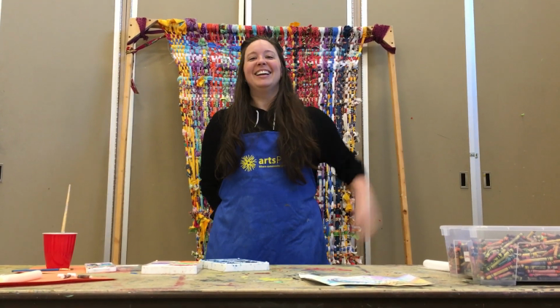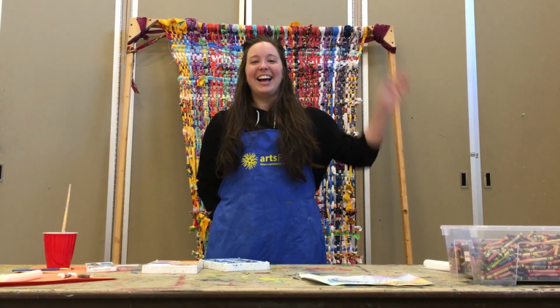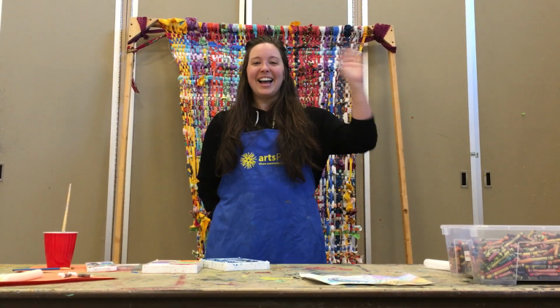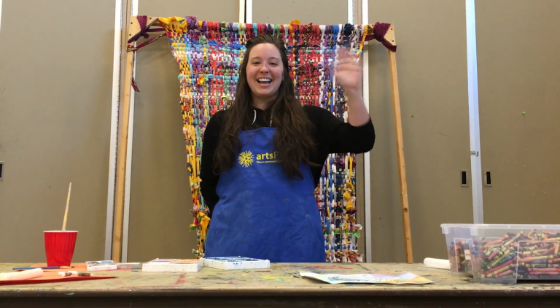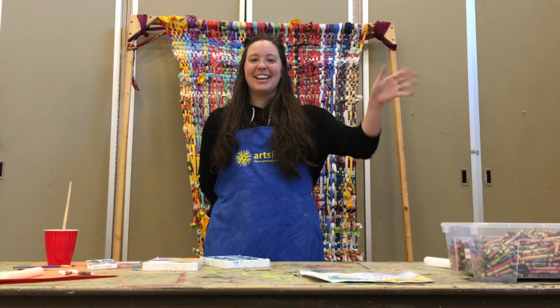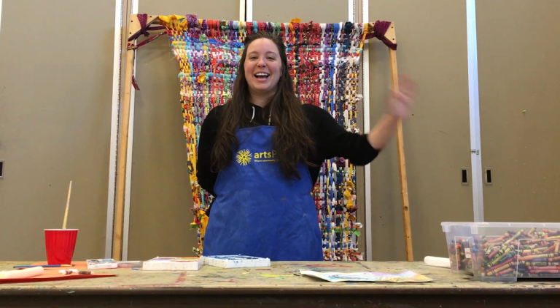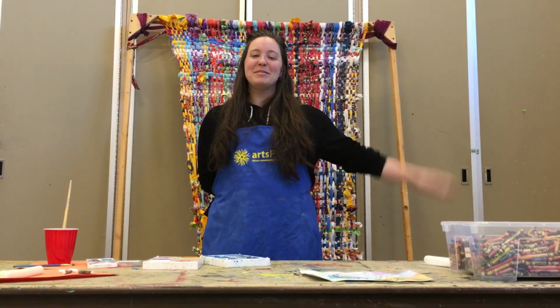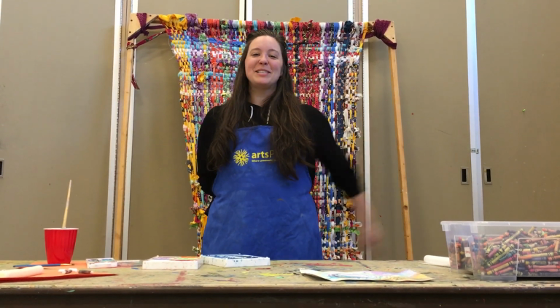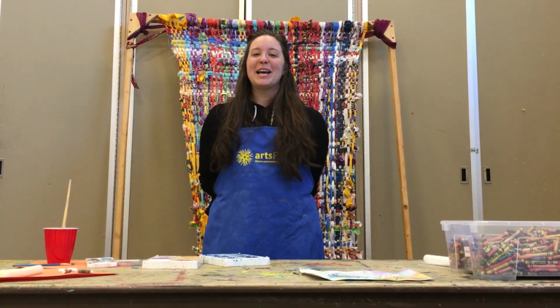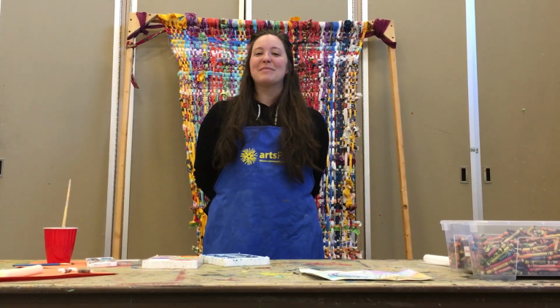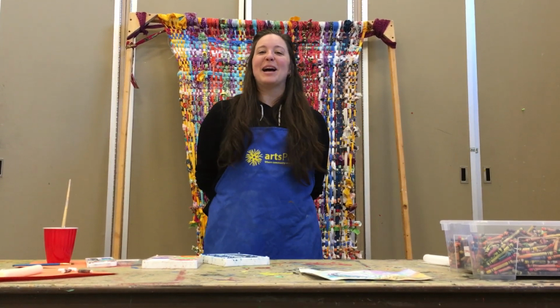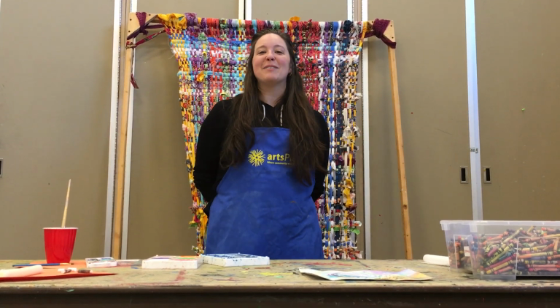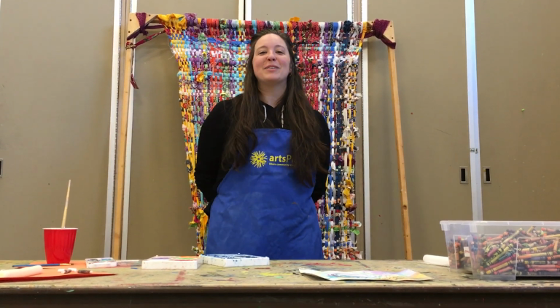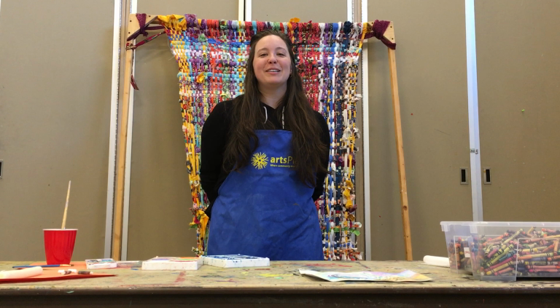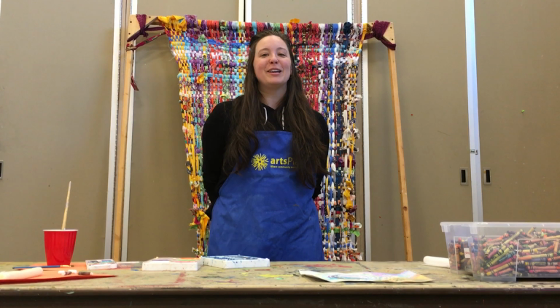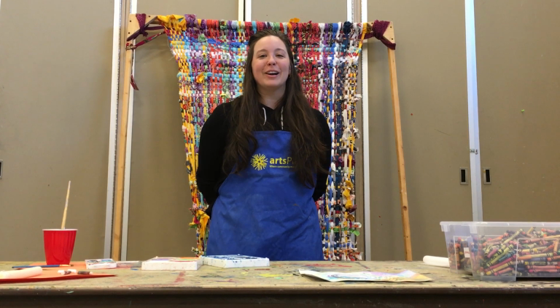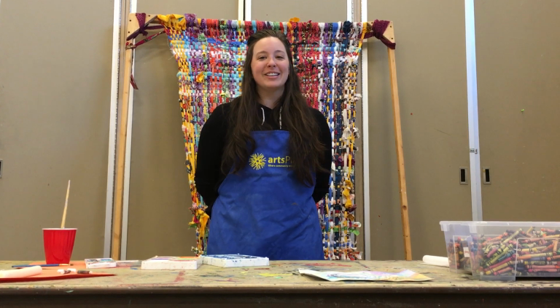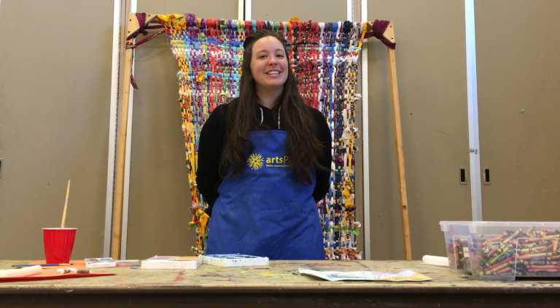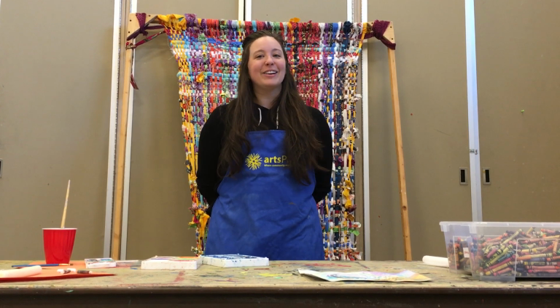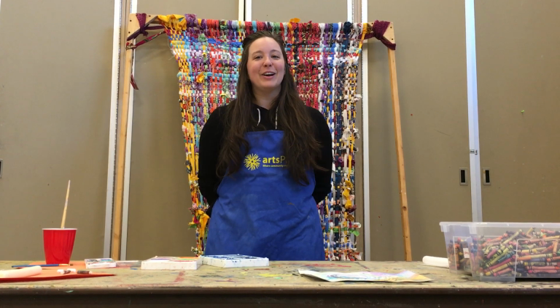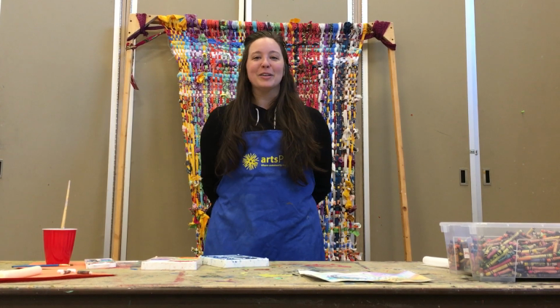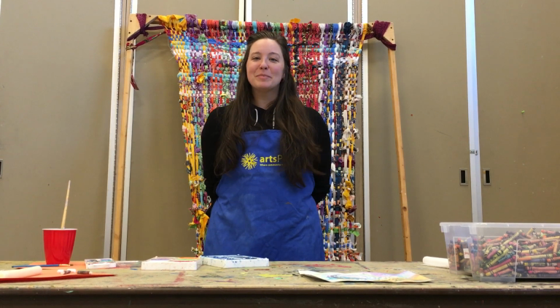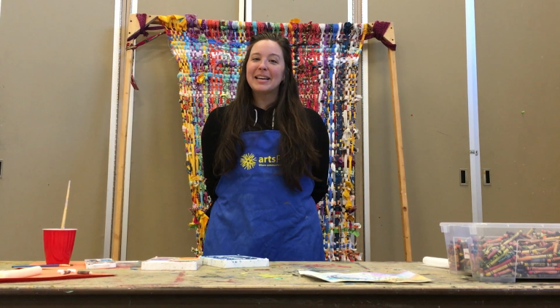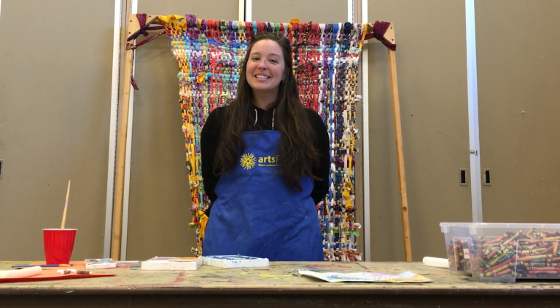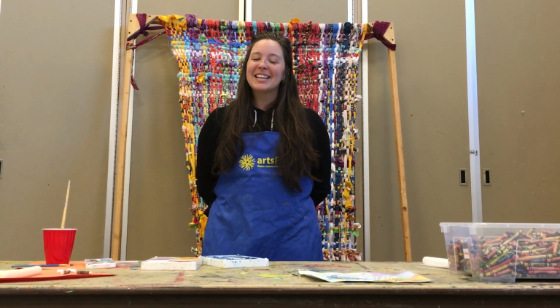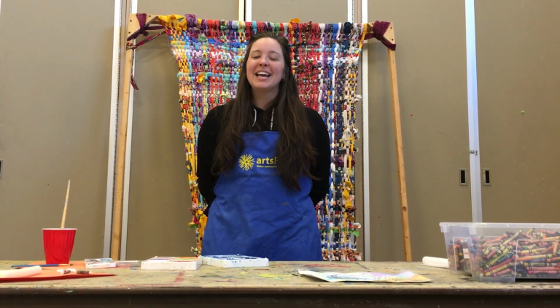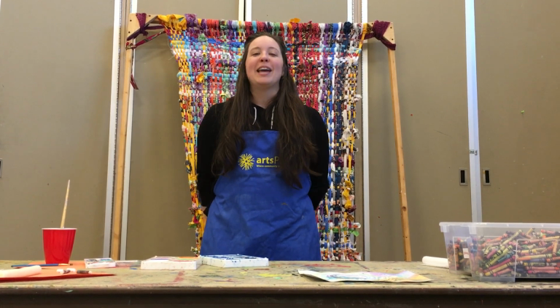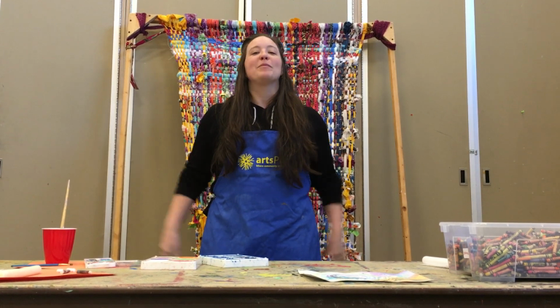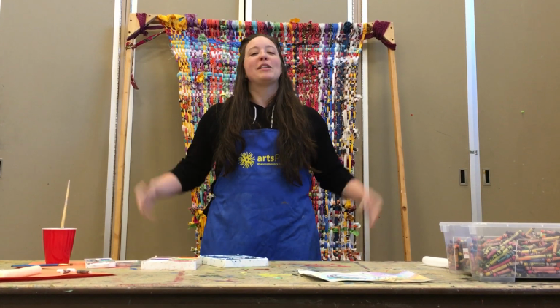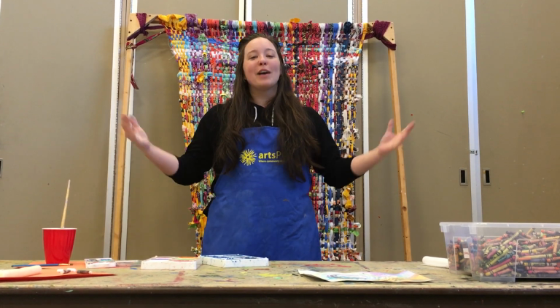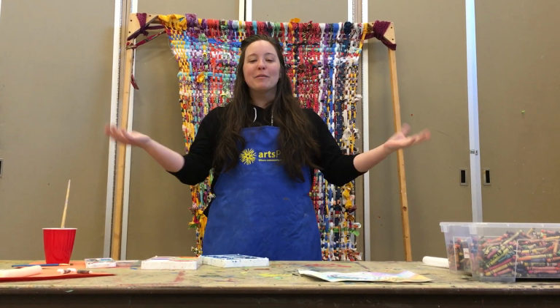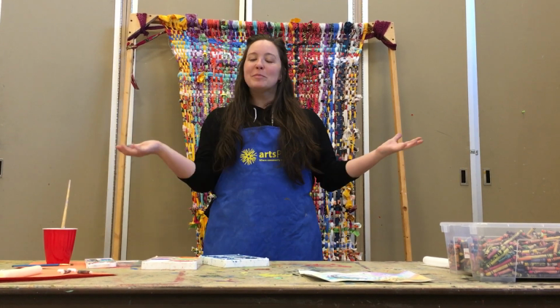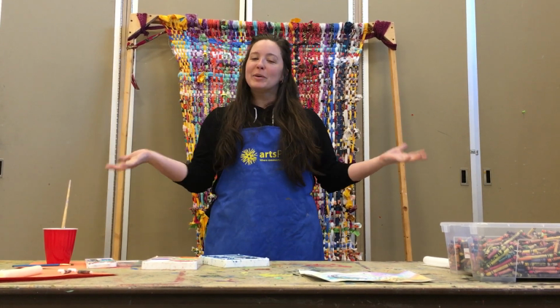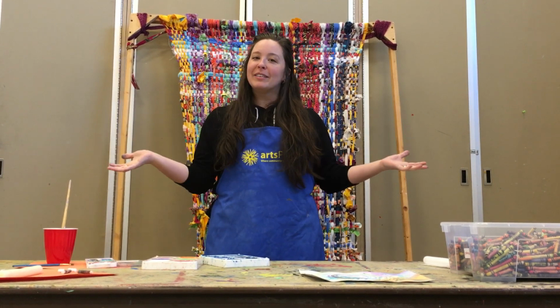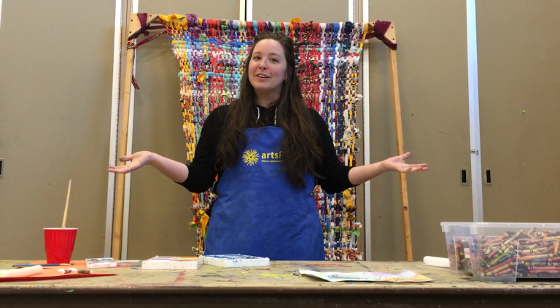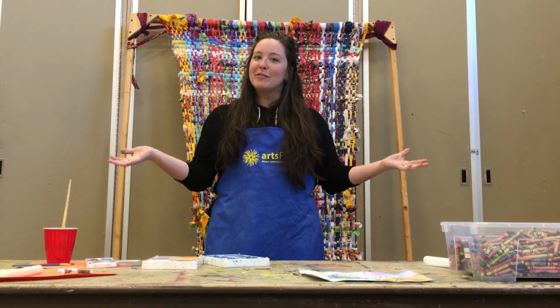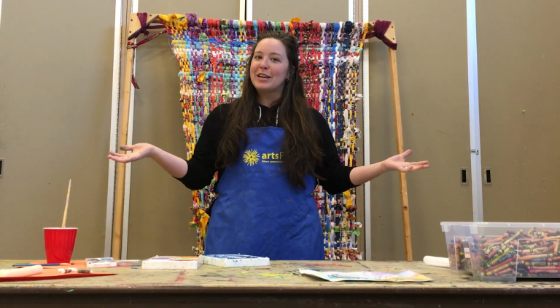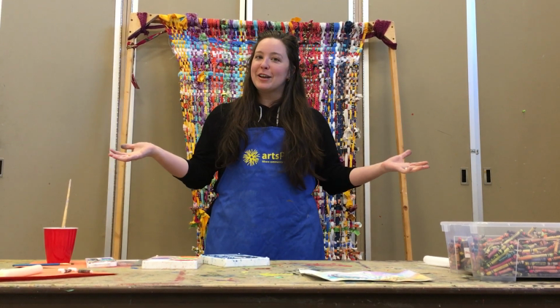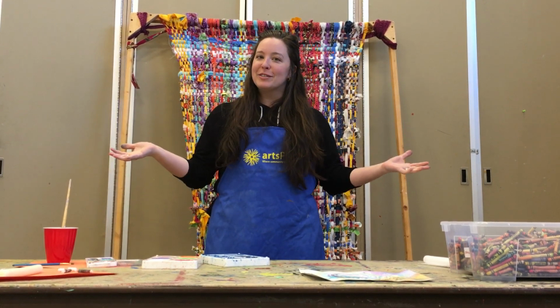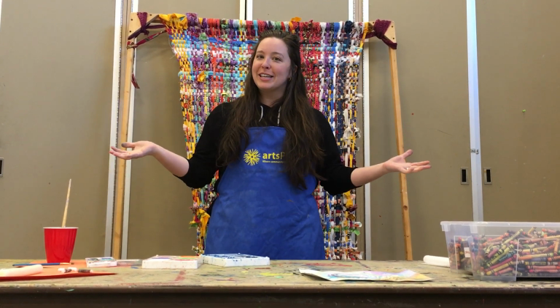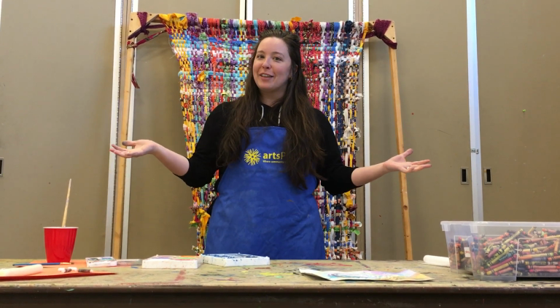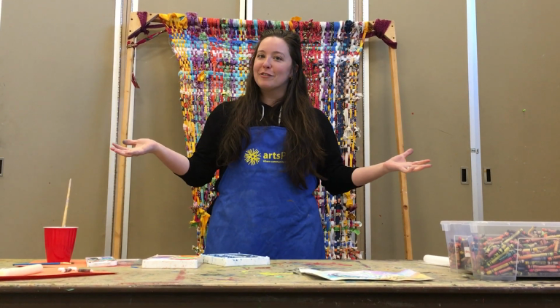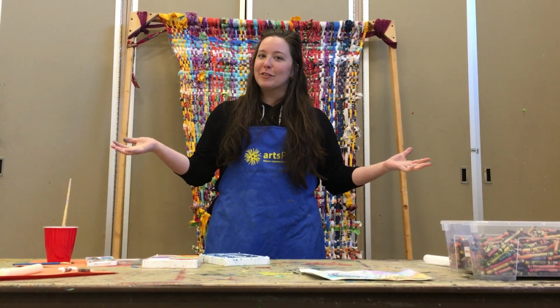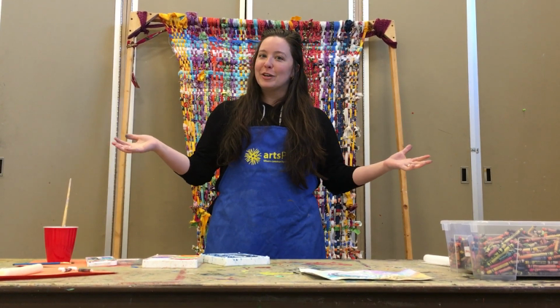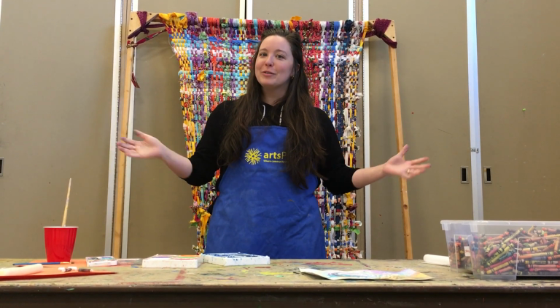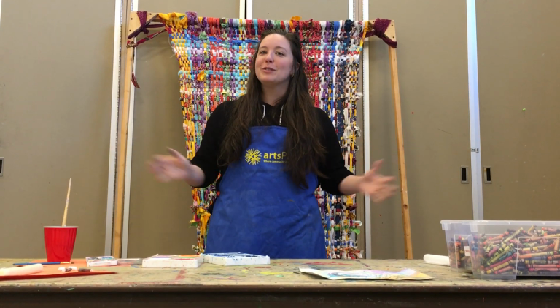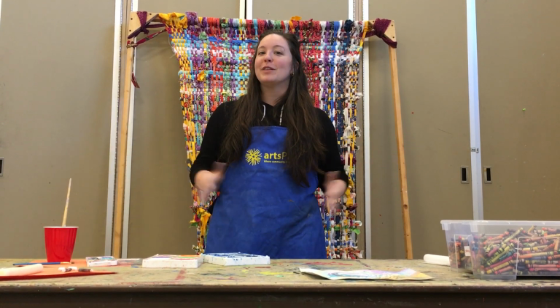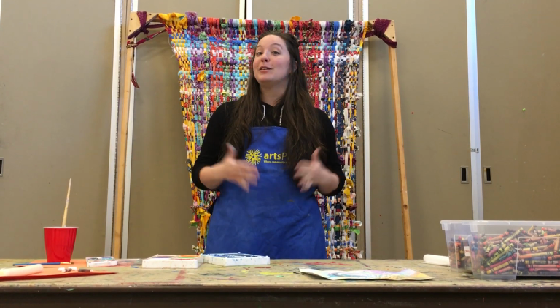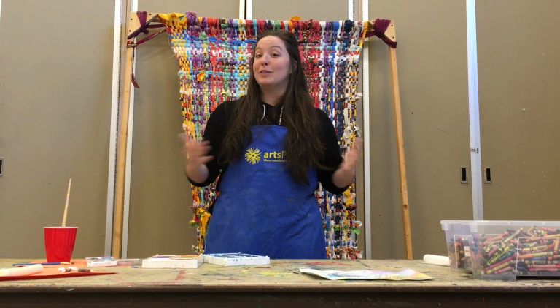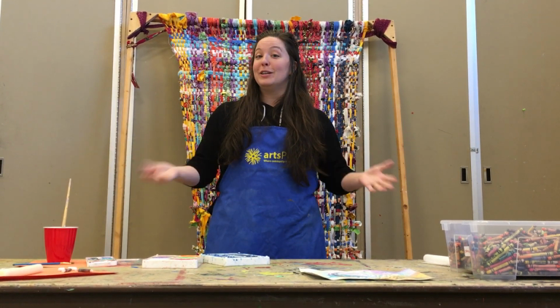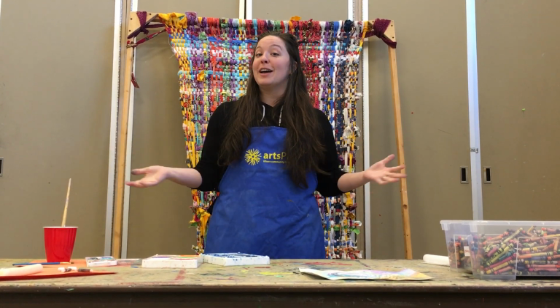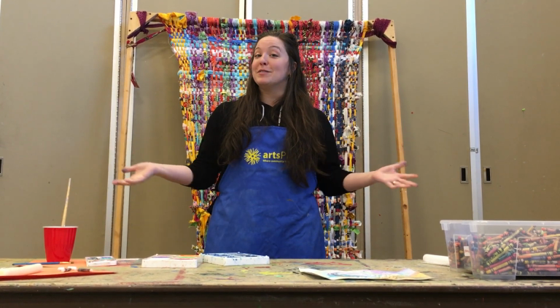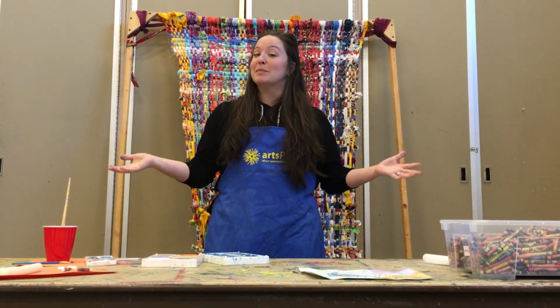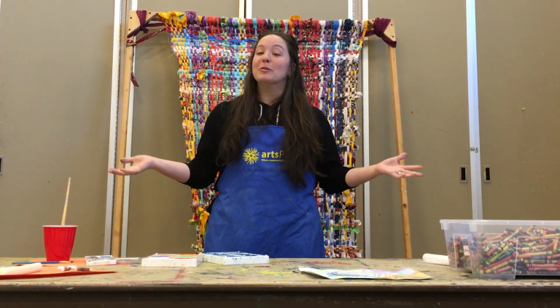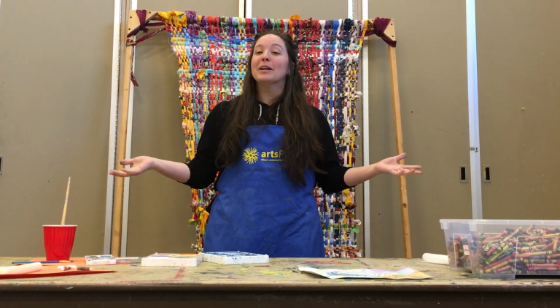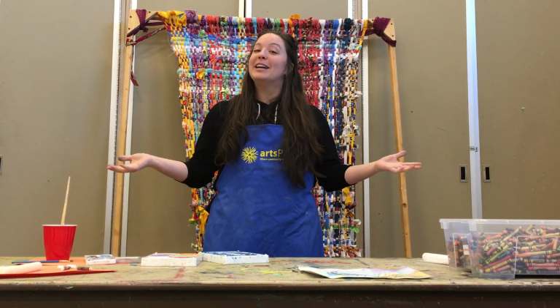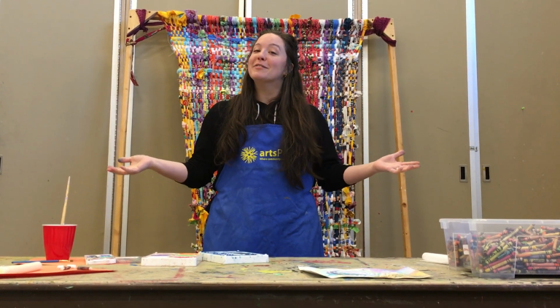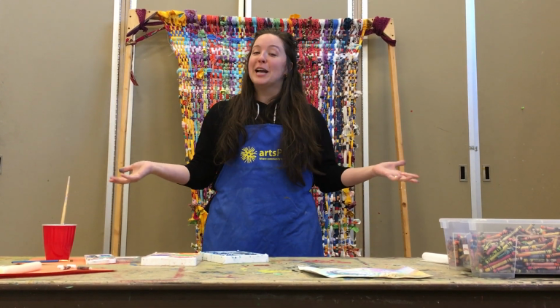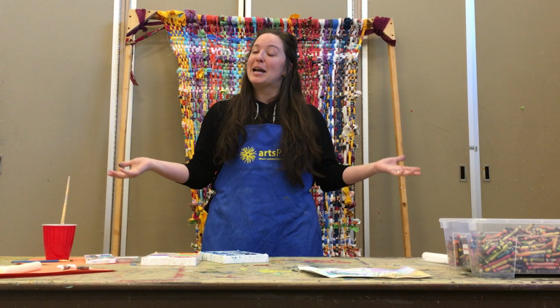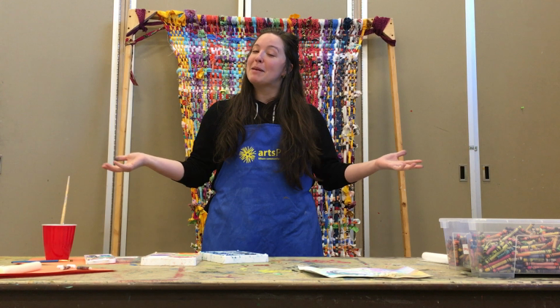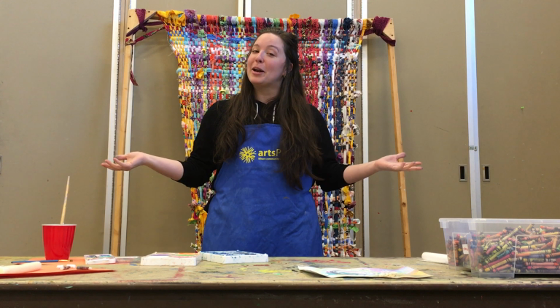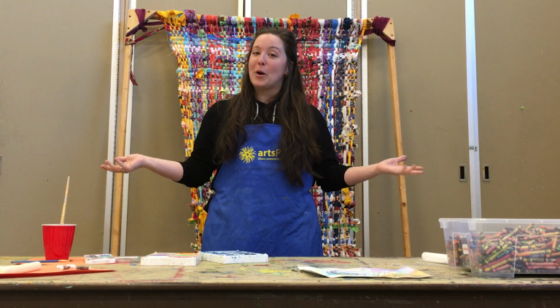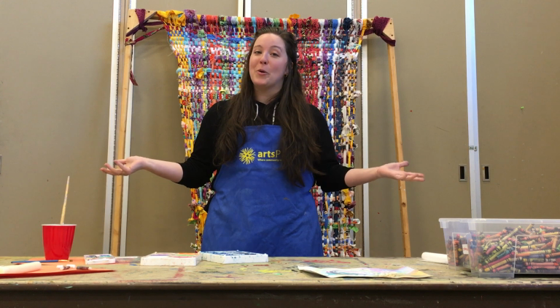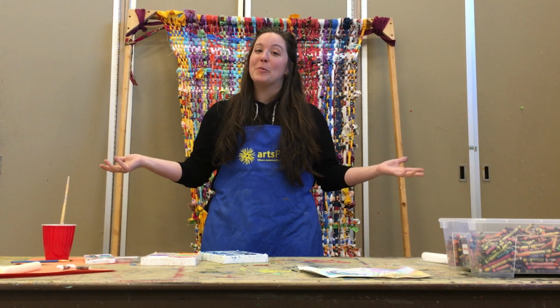Hi, I'm Sam. I'm one of the artists here at ArtsPlace and we thought we'd put a little video together for you so that you can have some creative time at home.